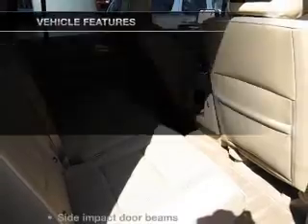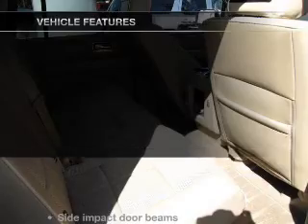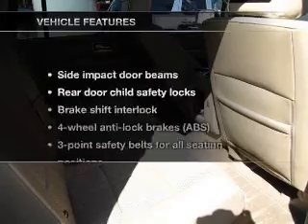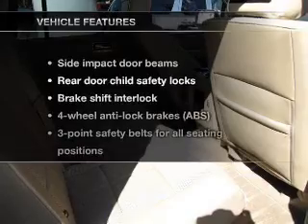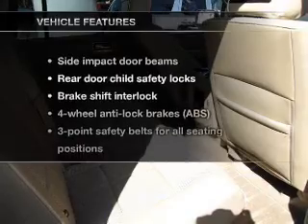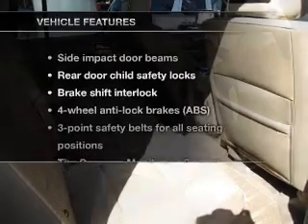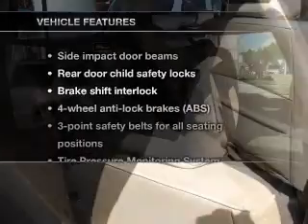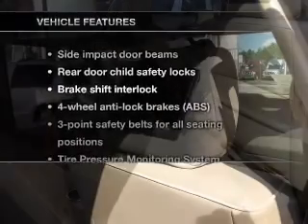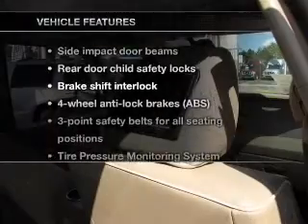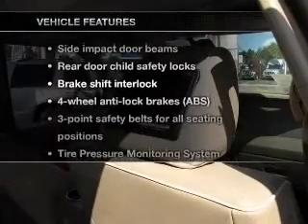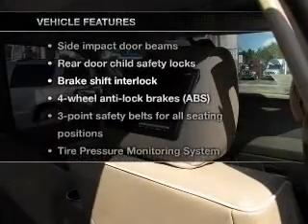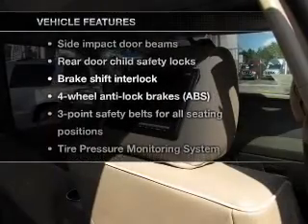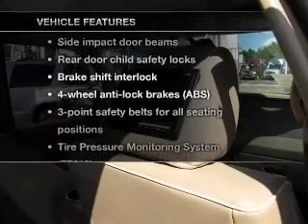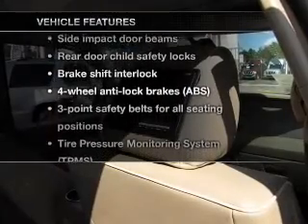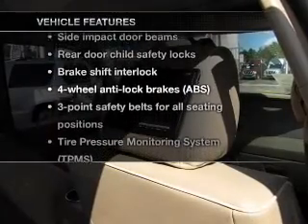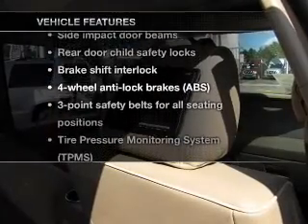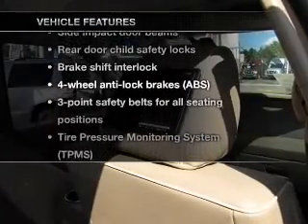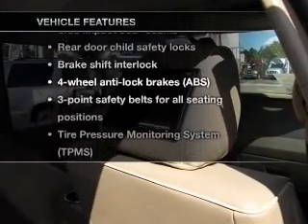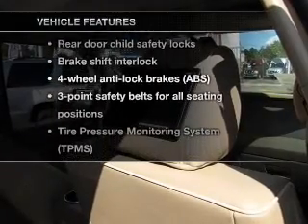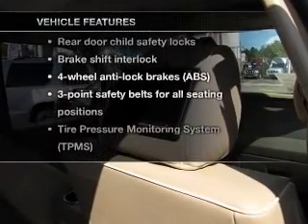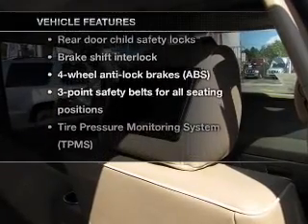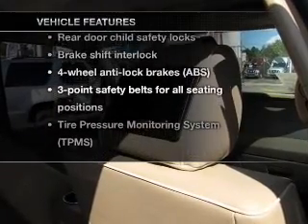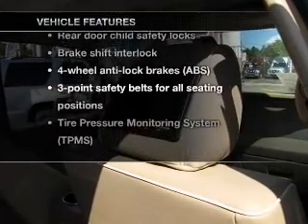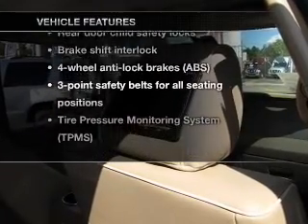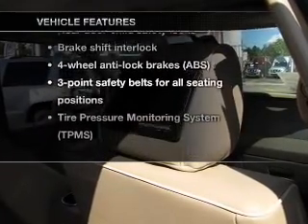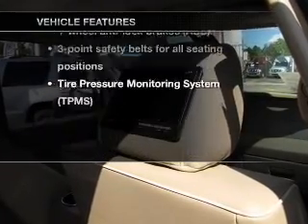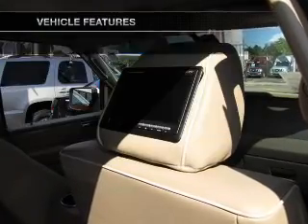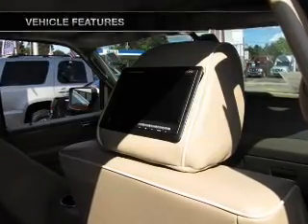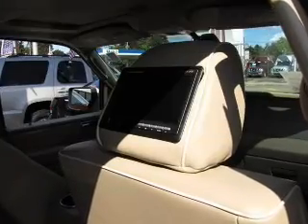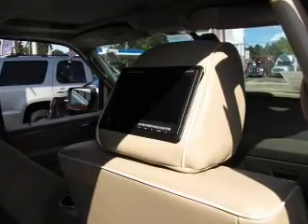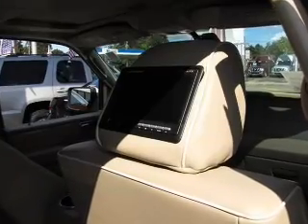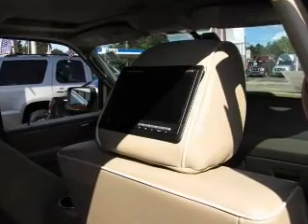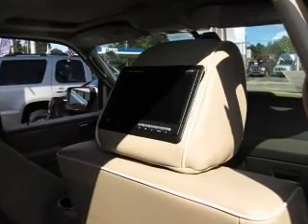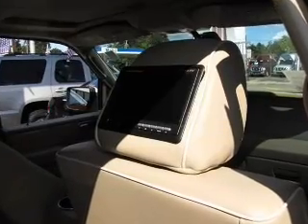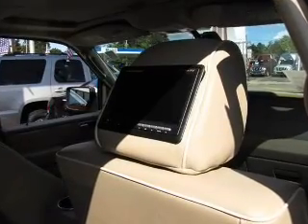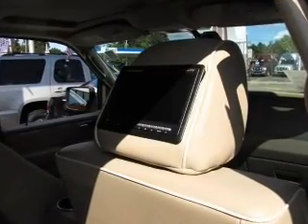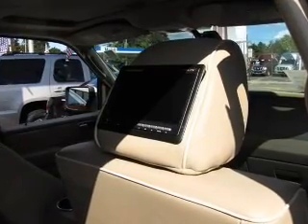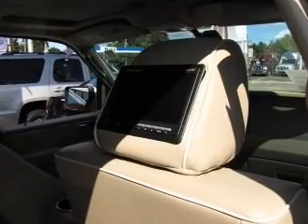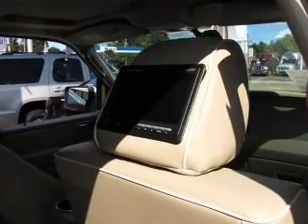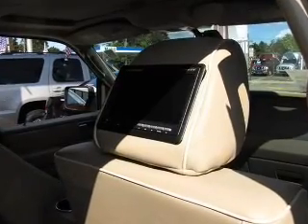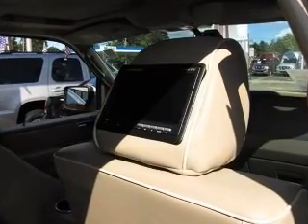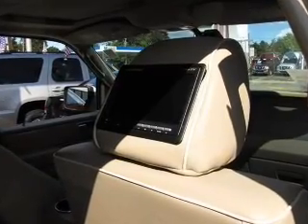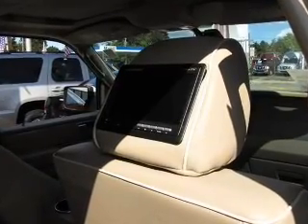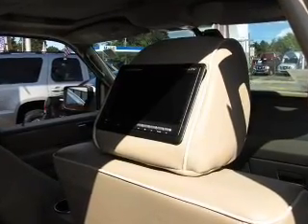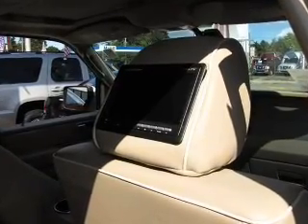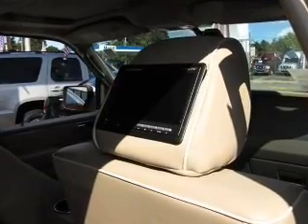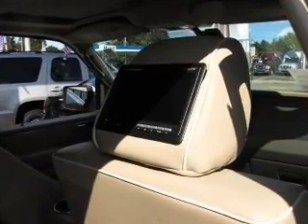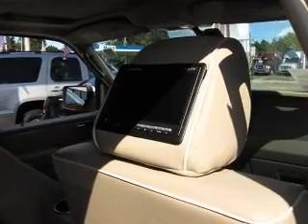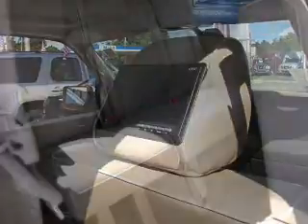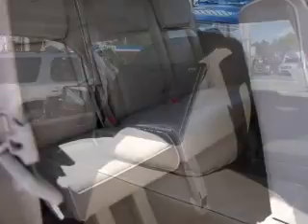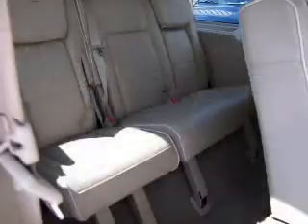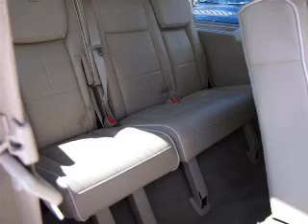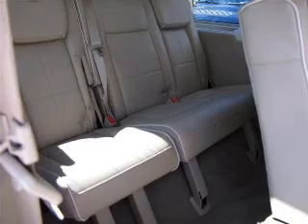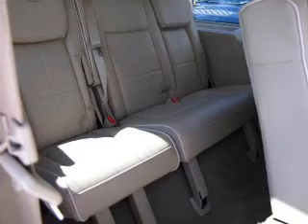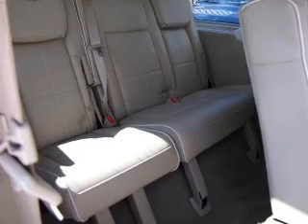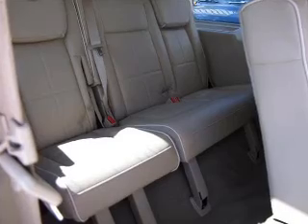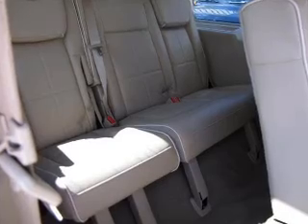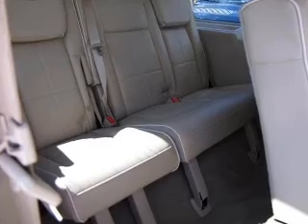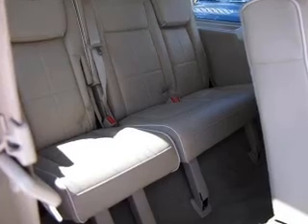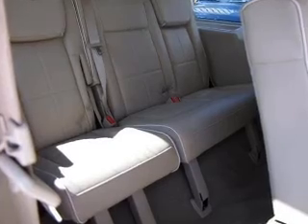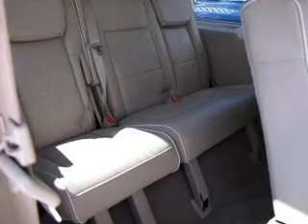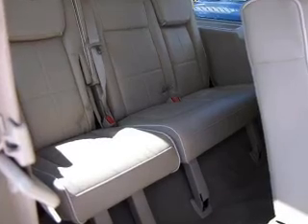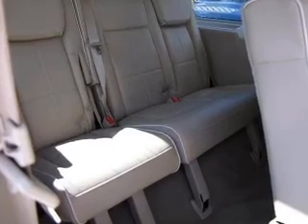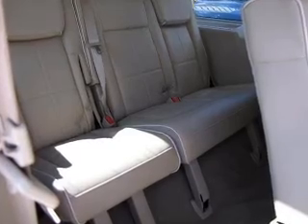Enjoy these notable features that are included in this vehicle: power door locks, power windows, cruise control, and power steering.